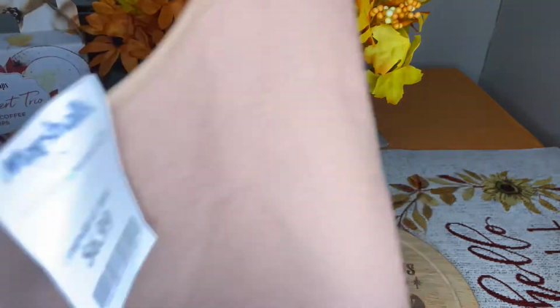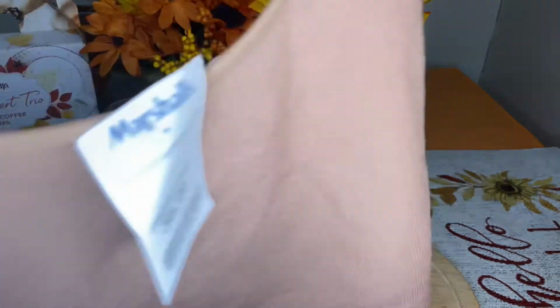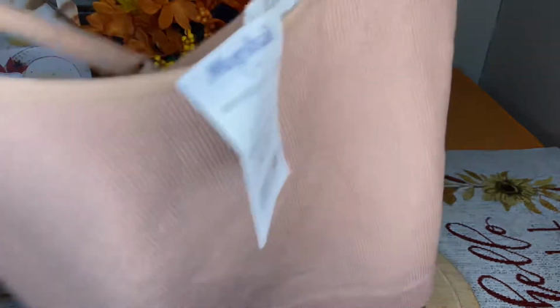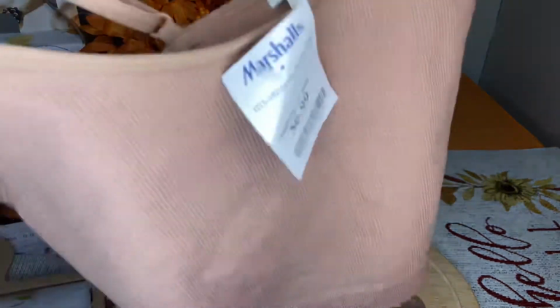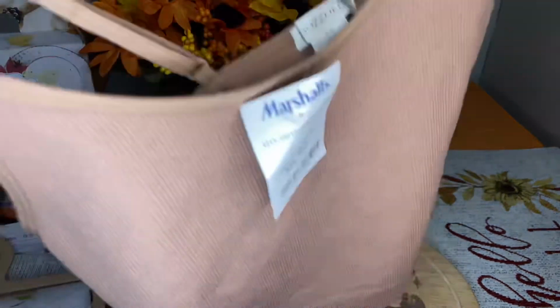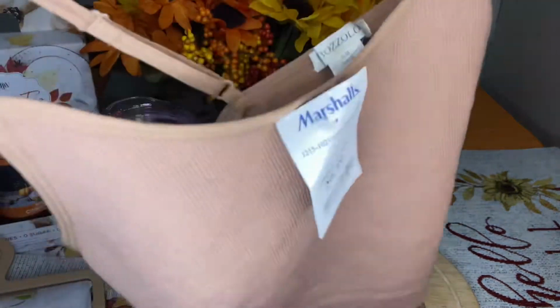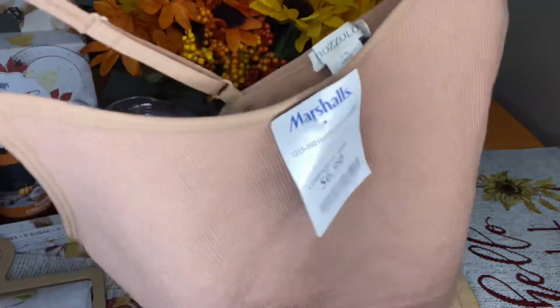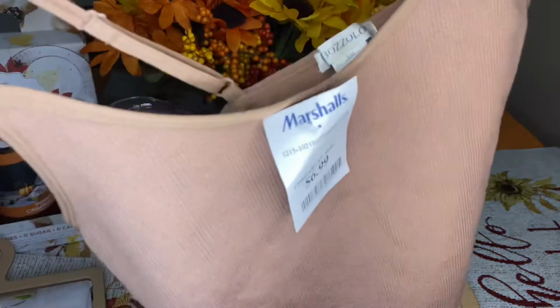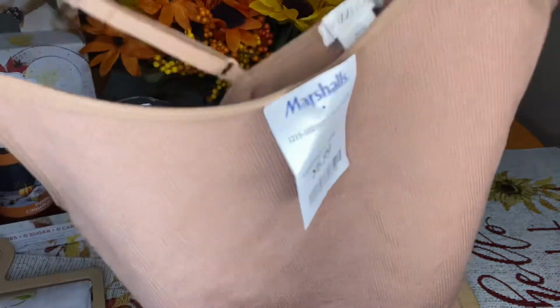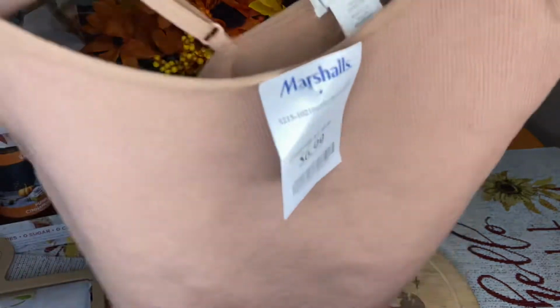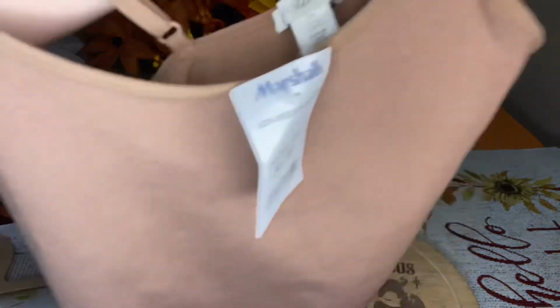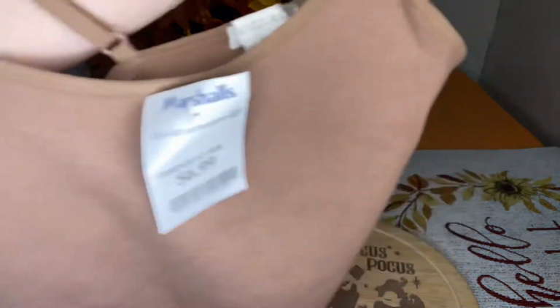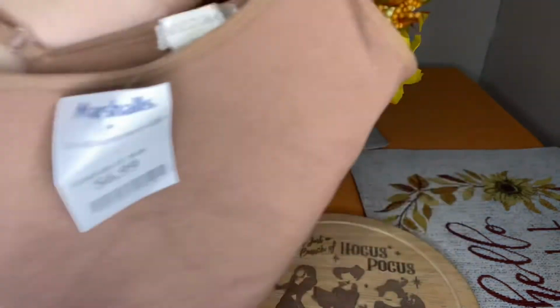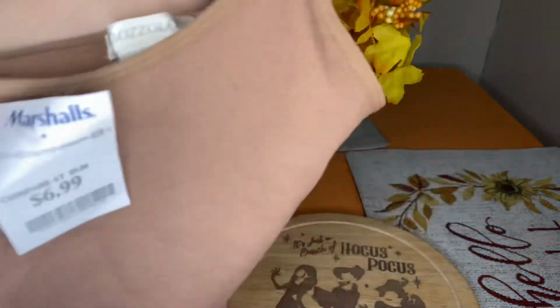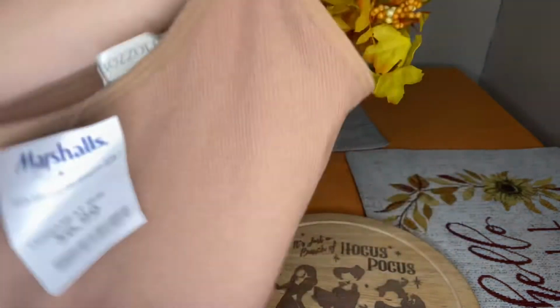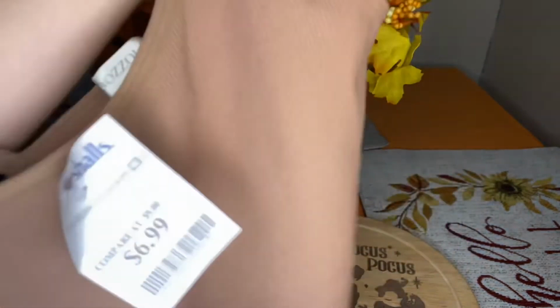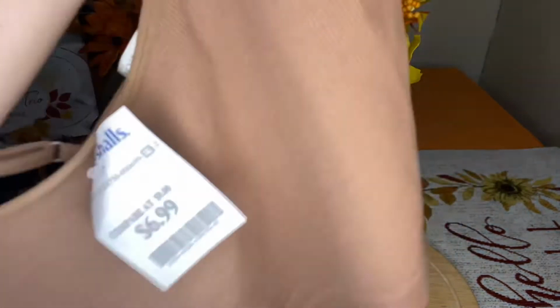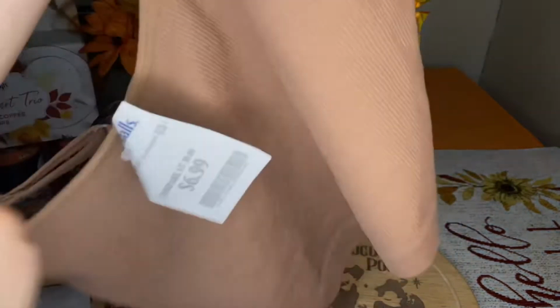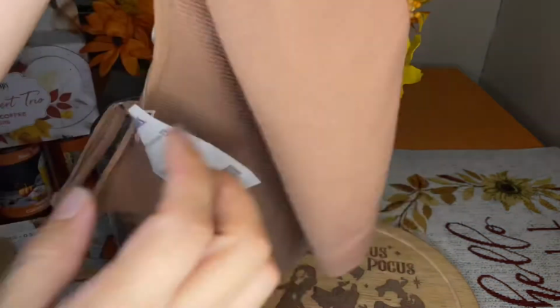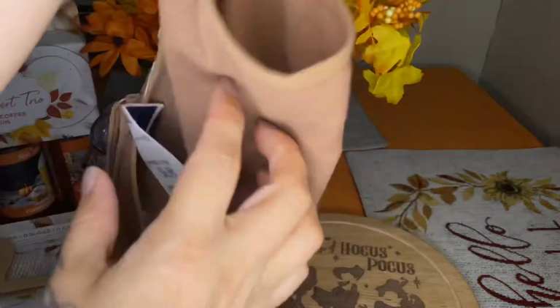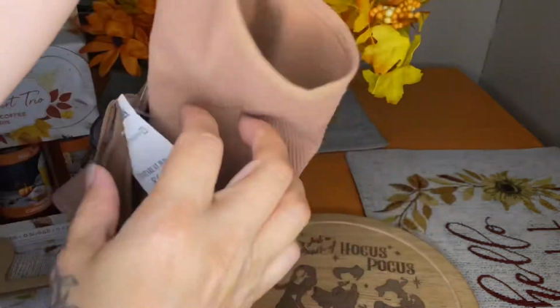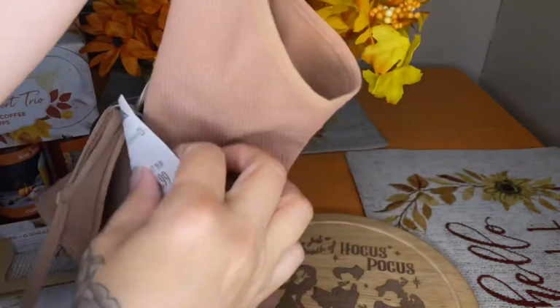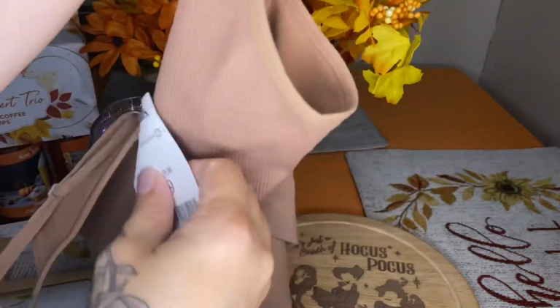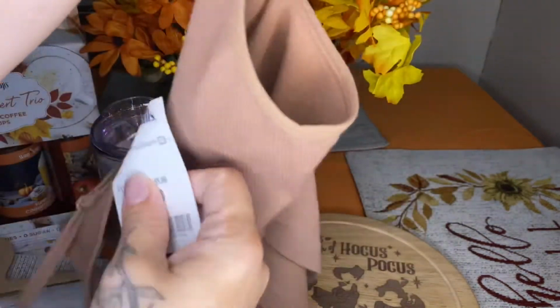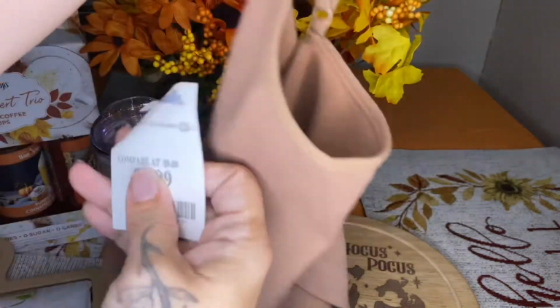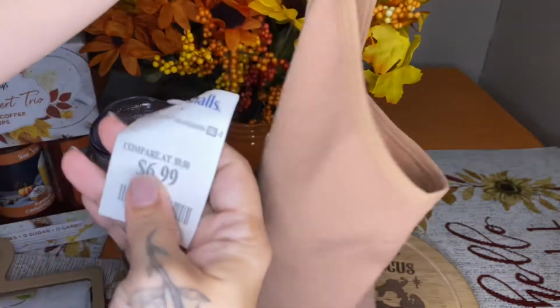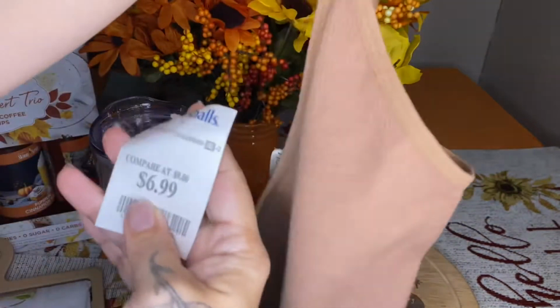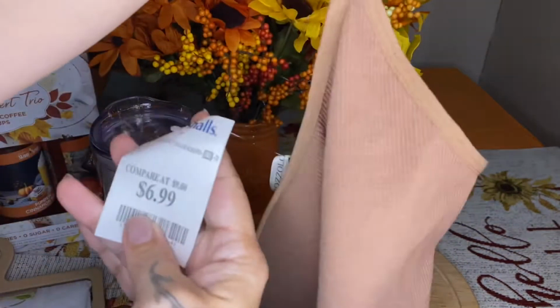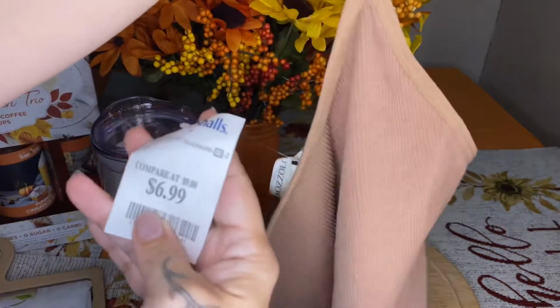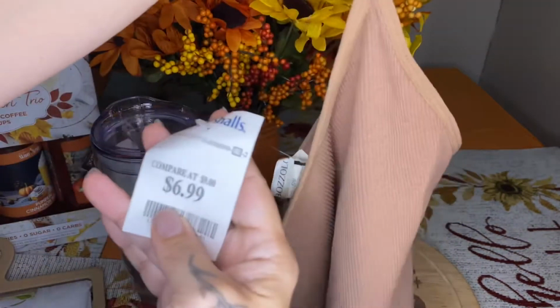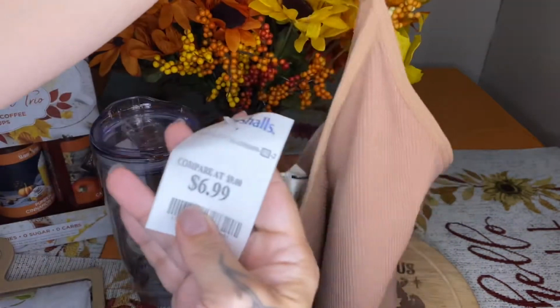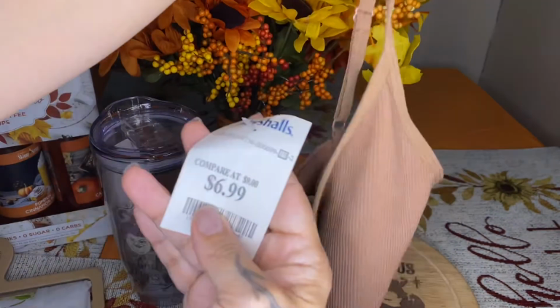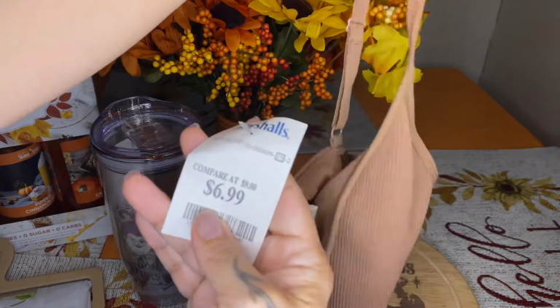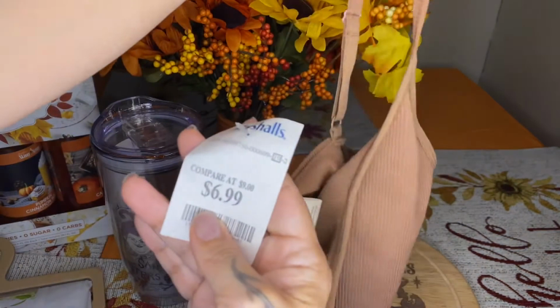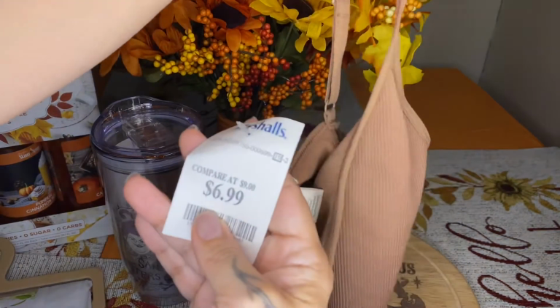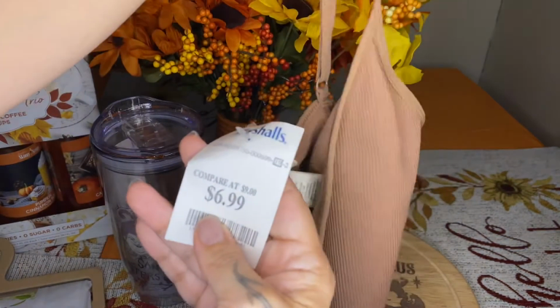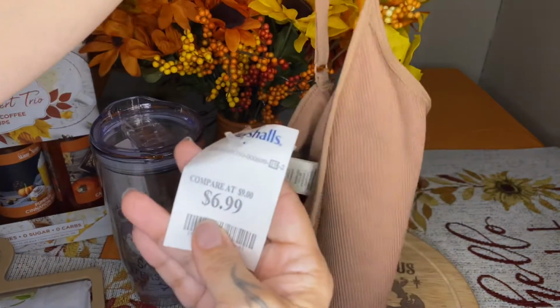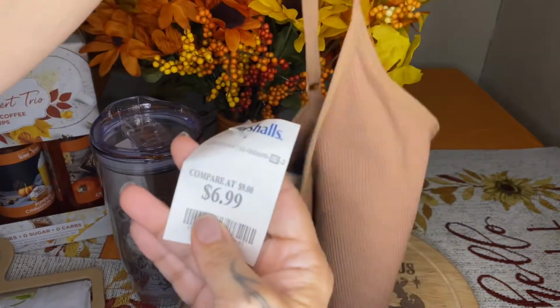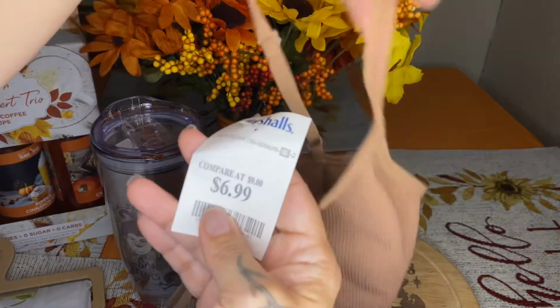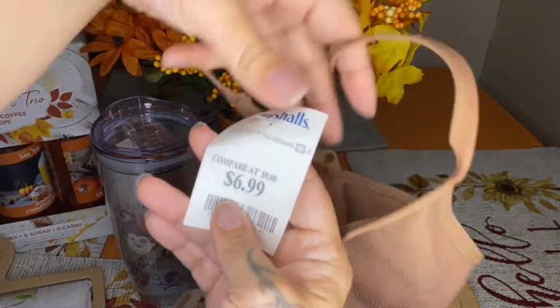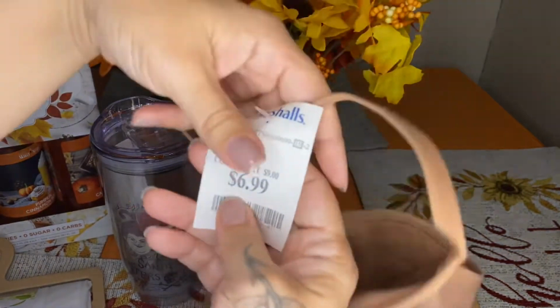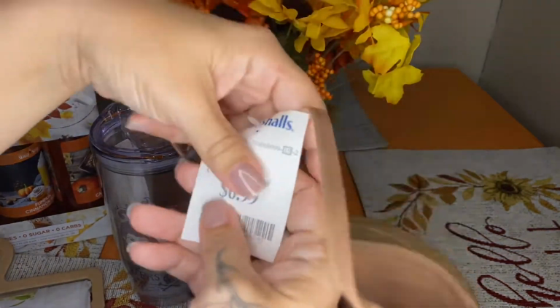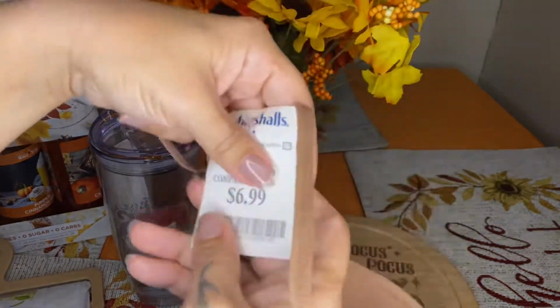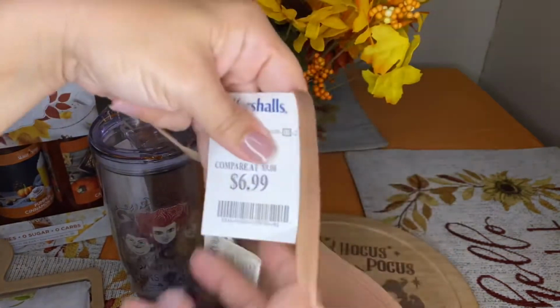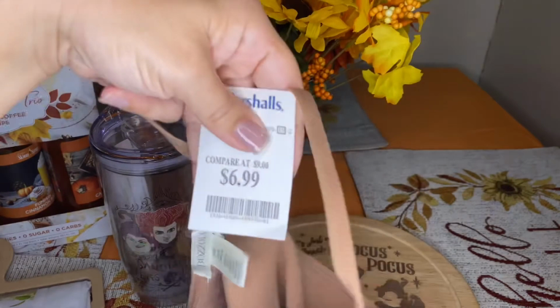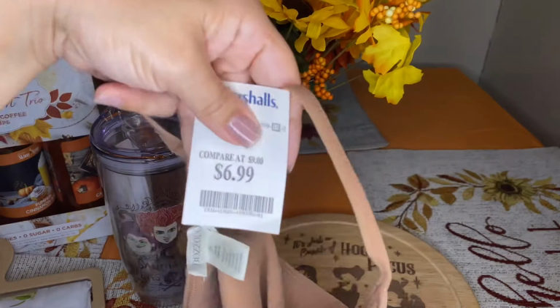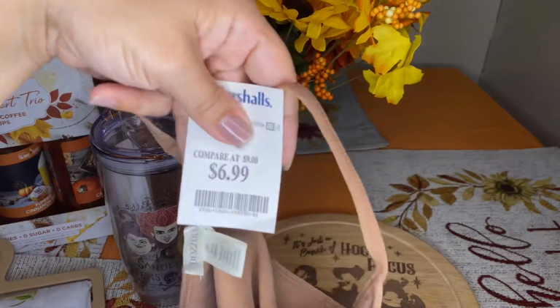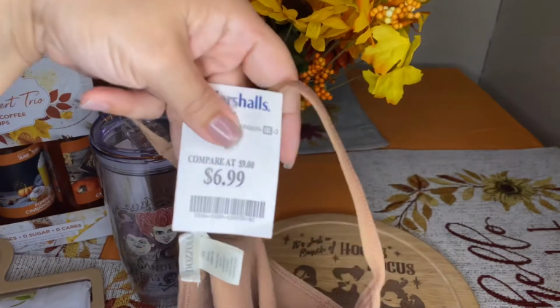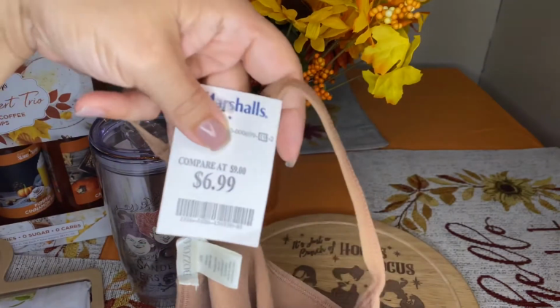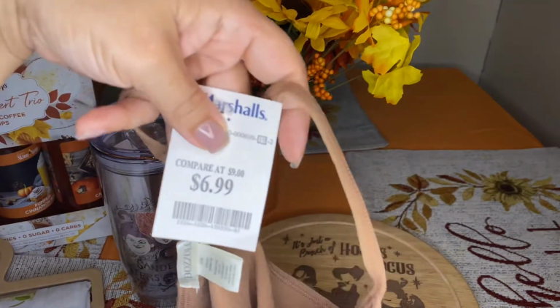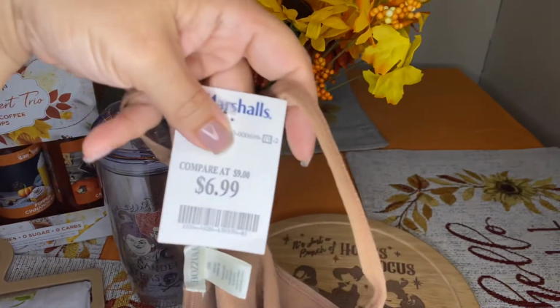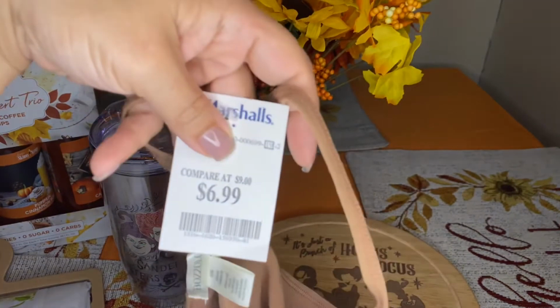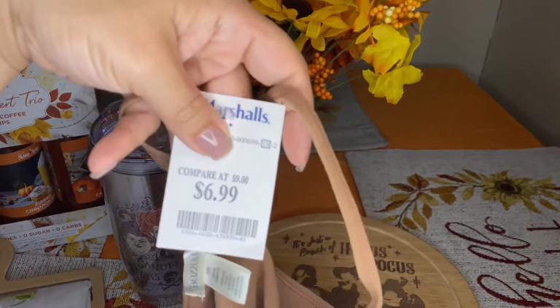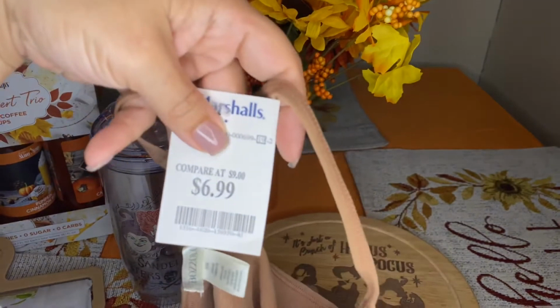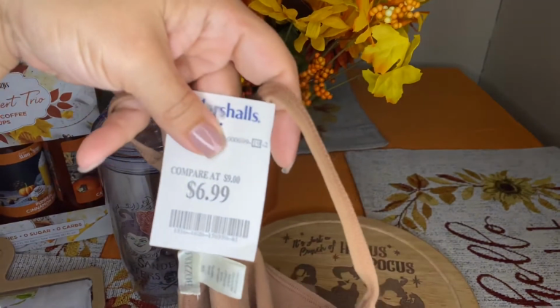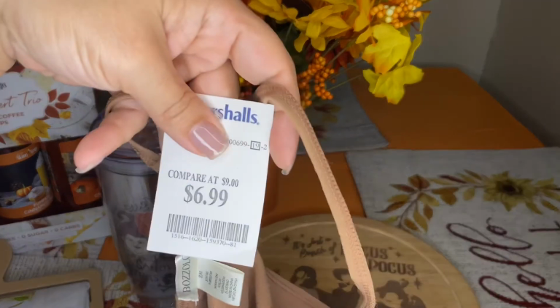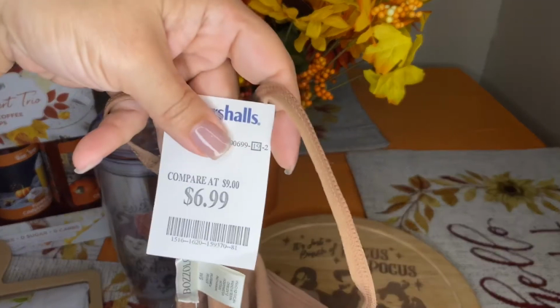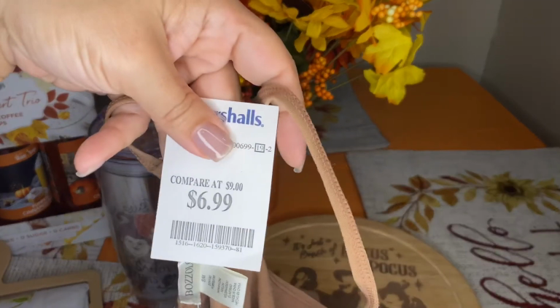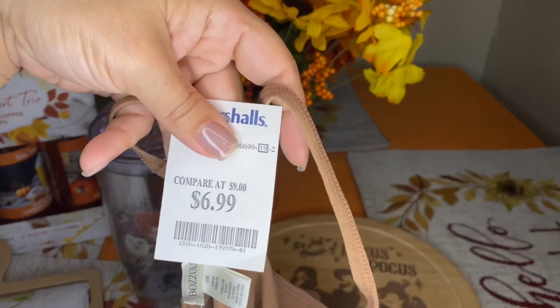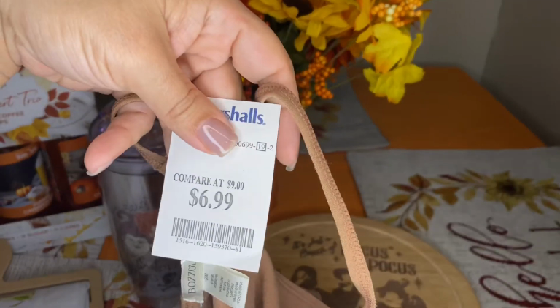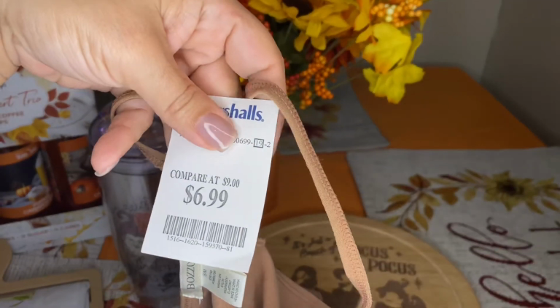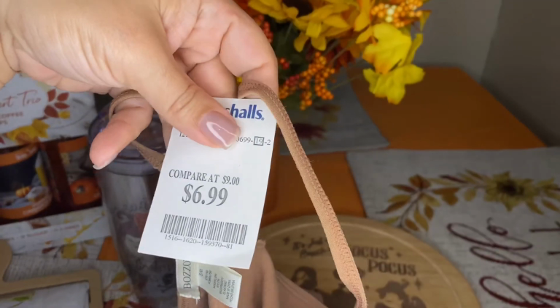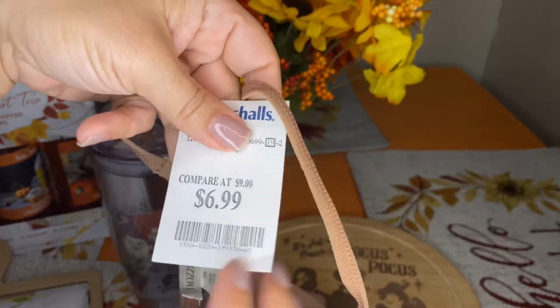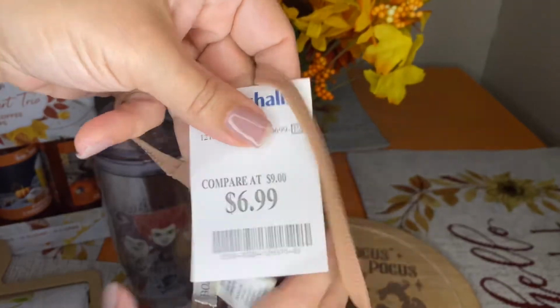This bralette was $6.99. I'm not sure why it's showing so blurry on camera.